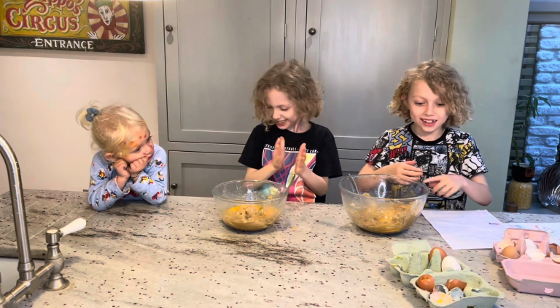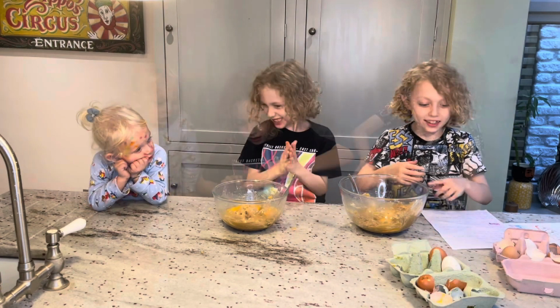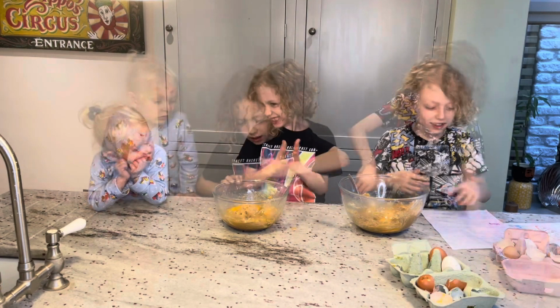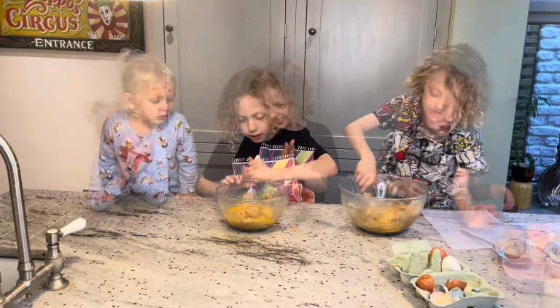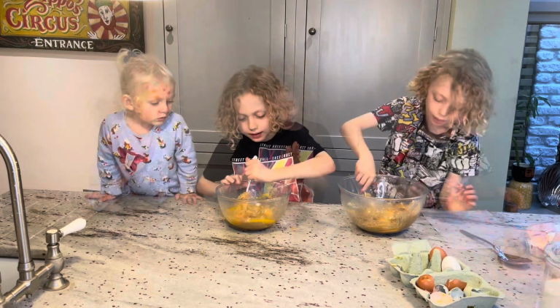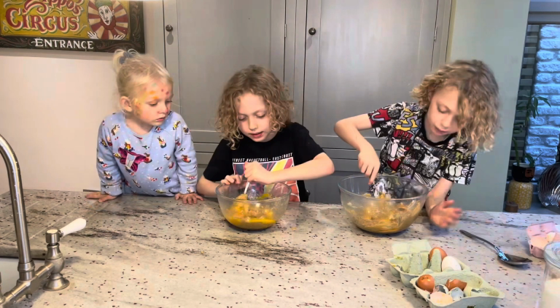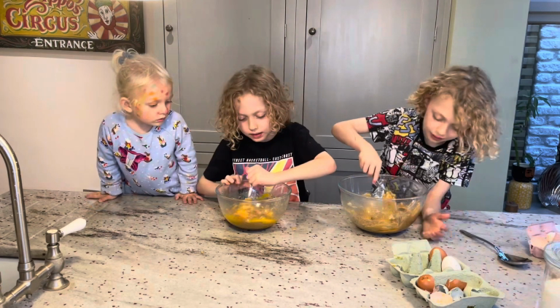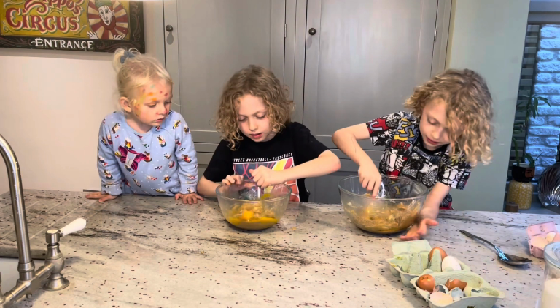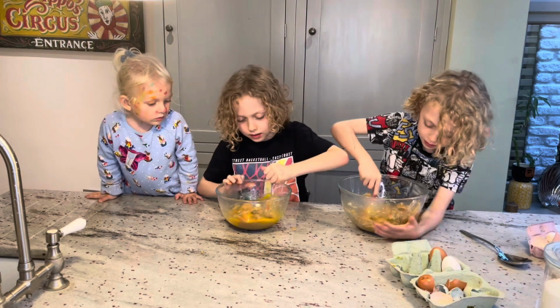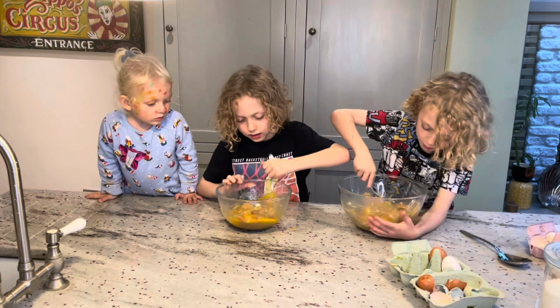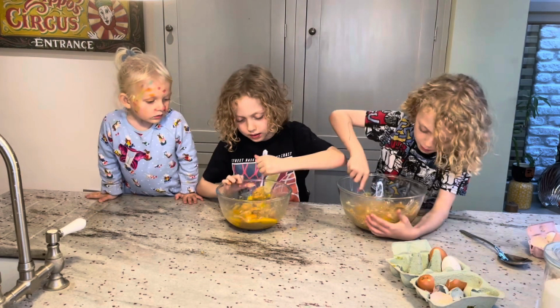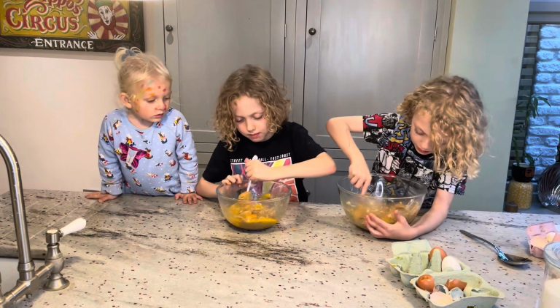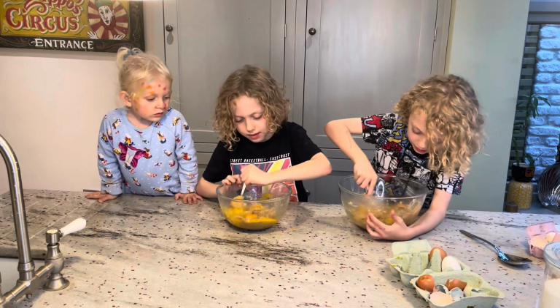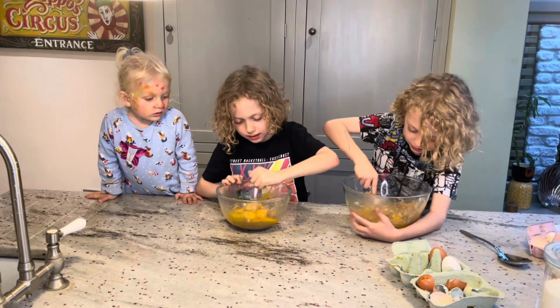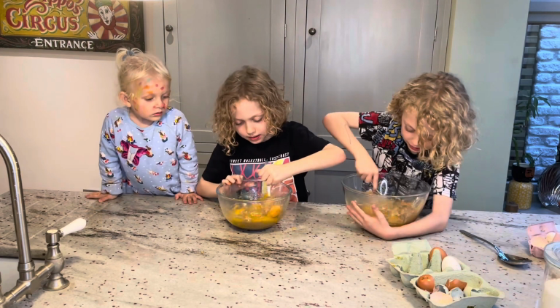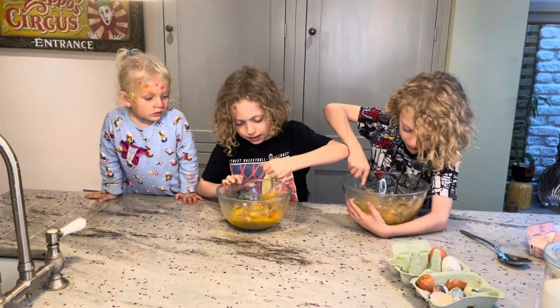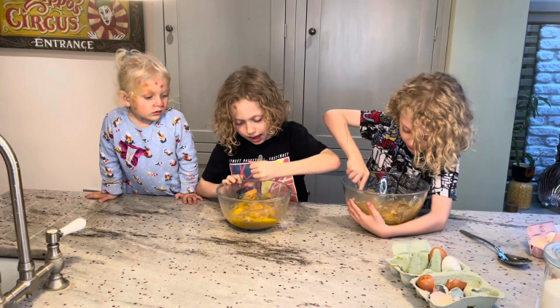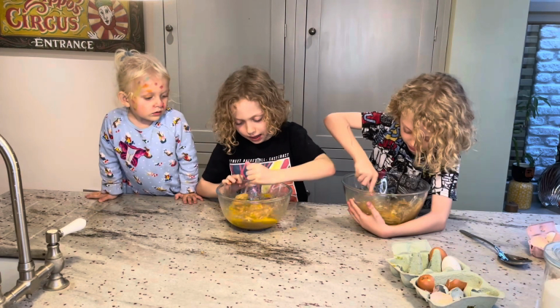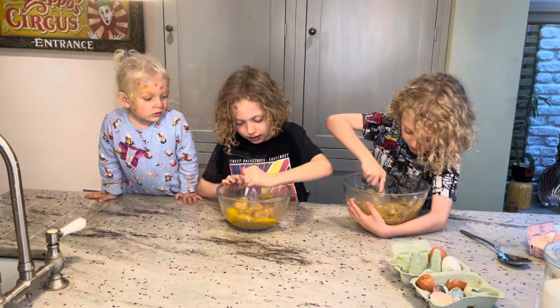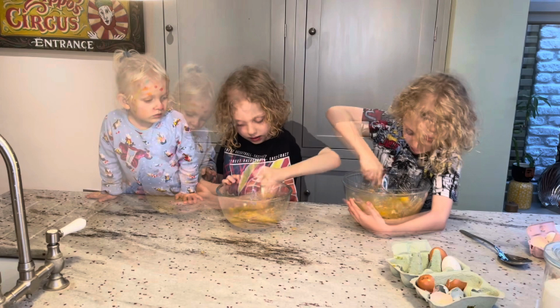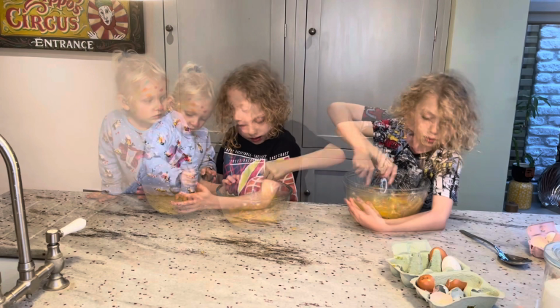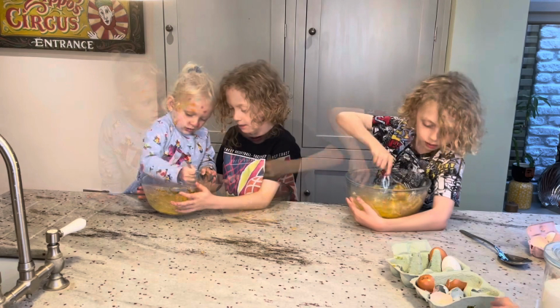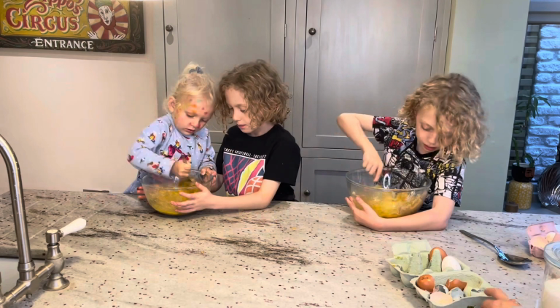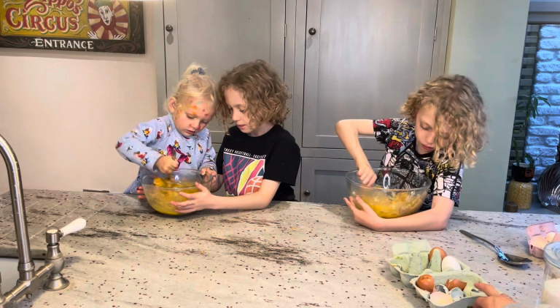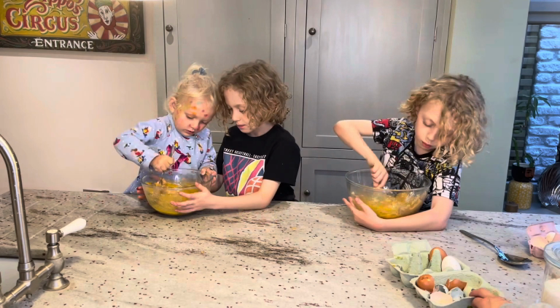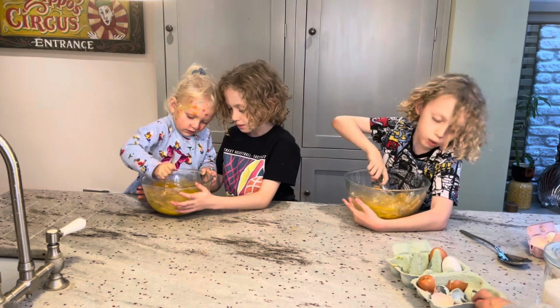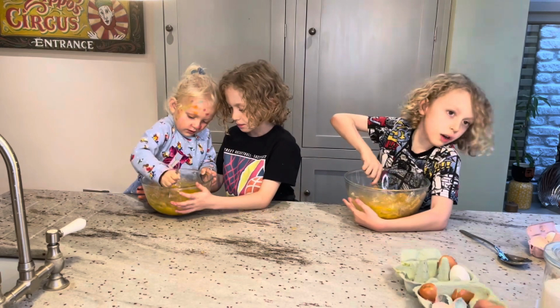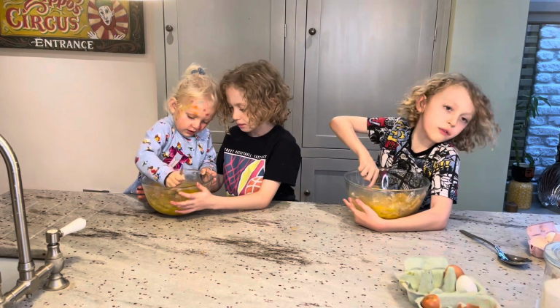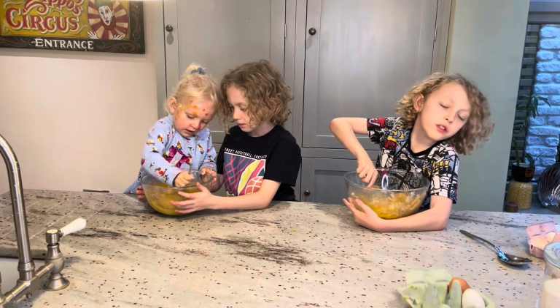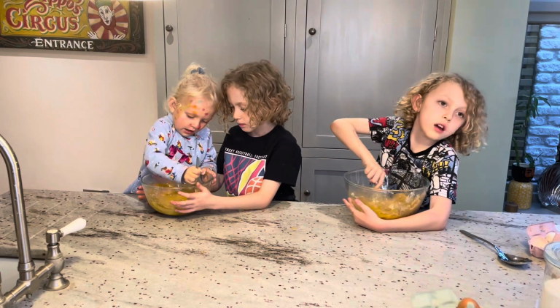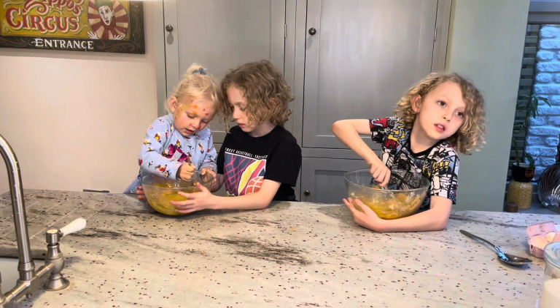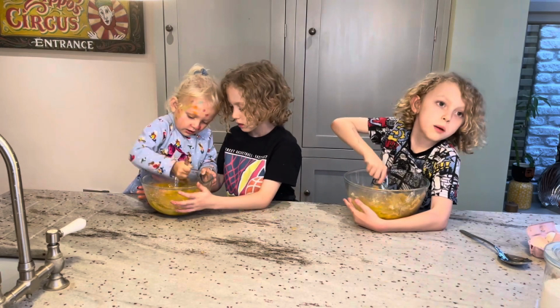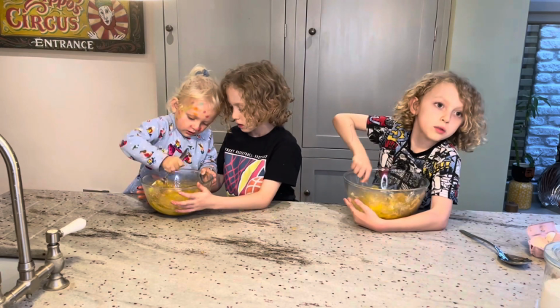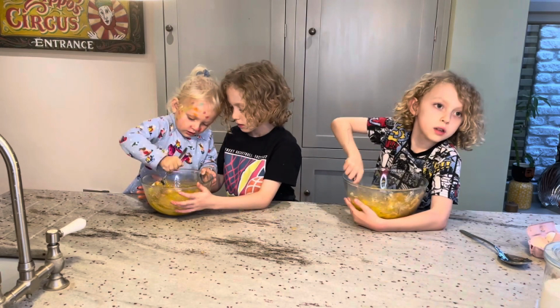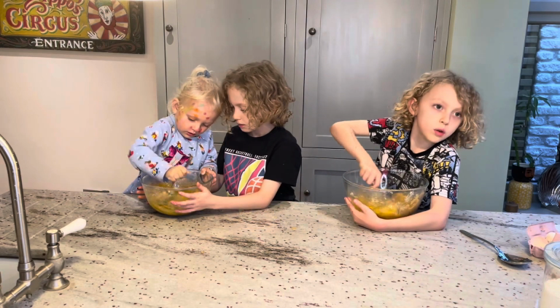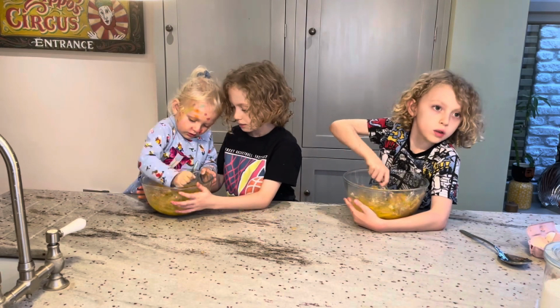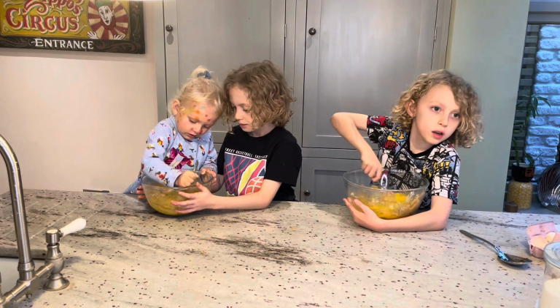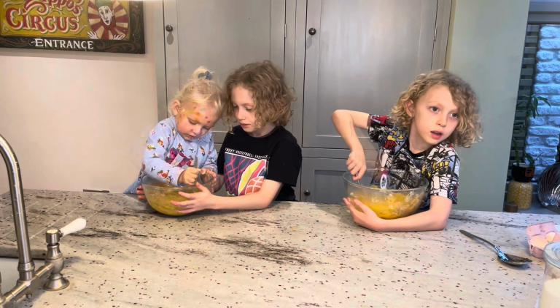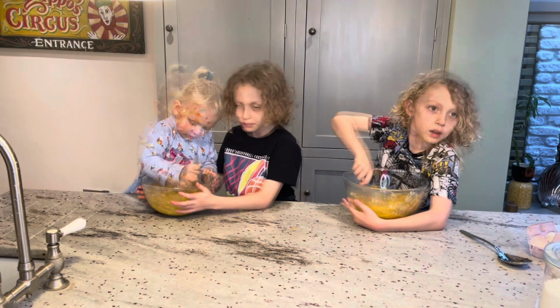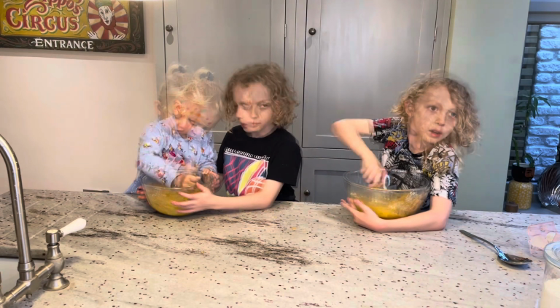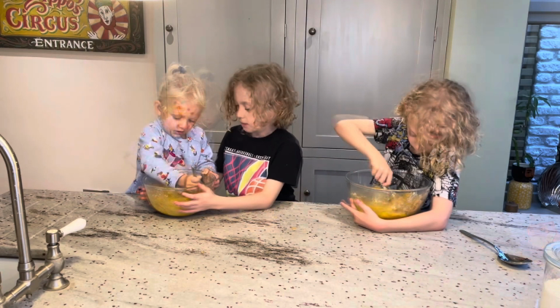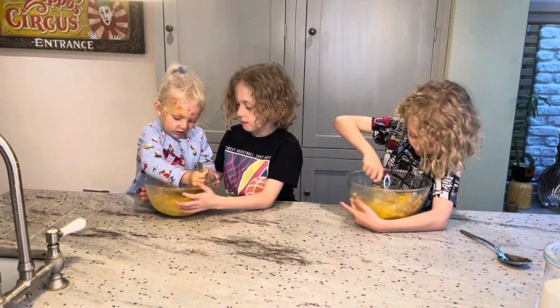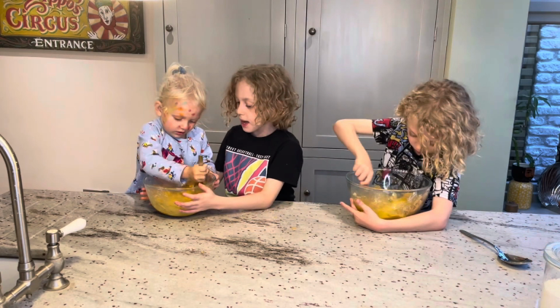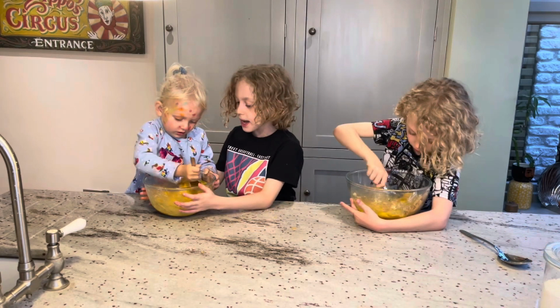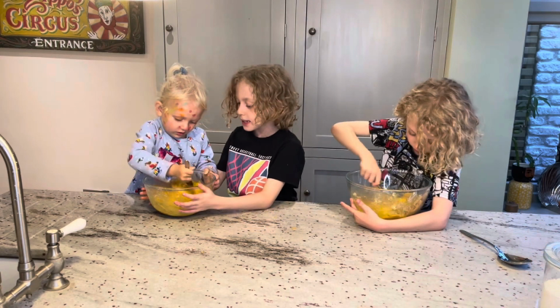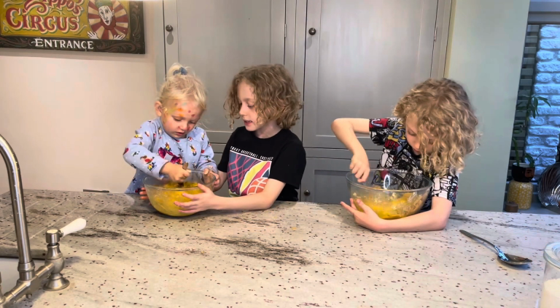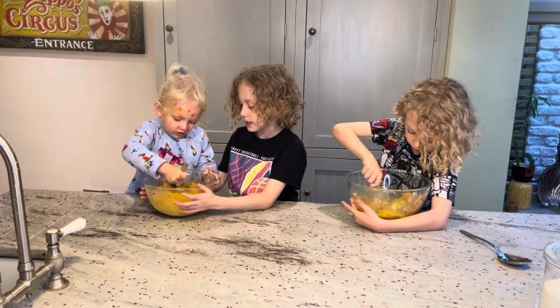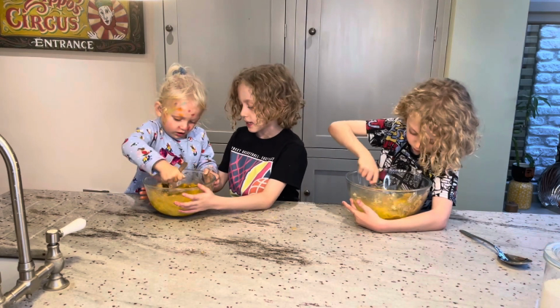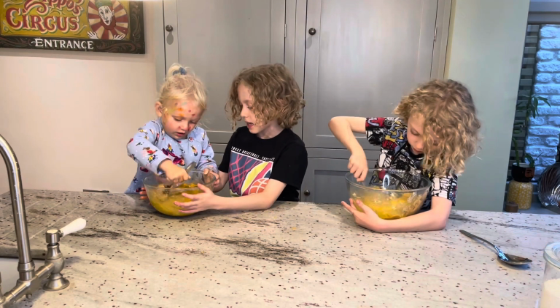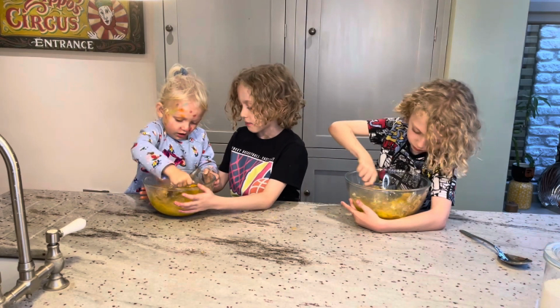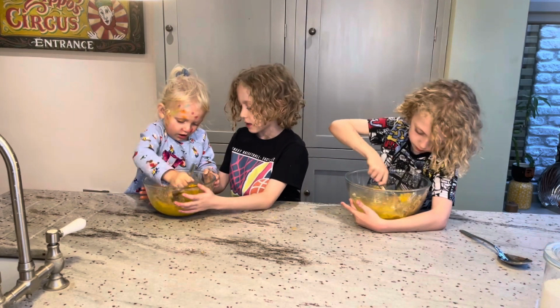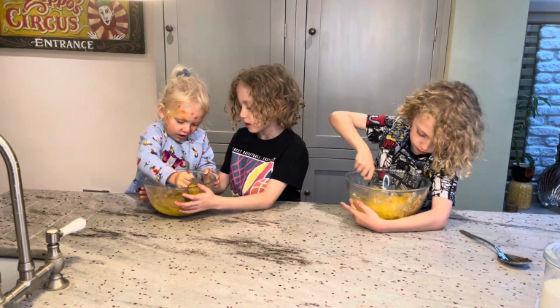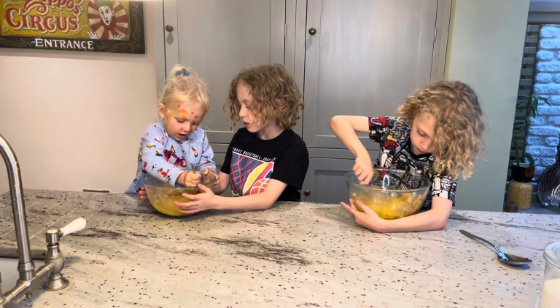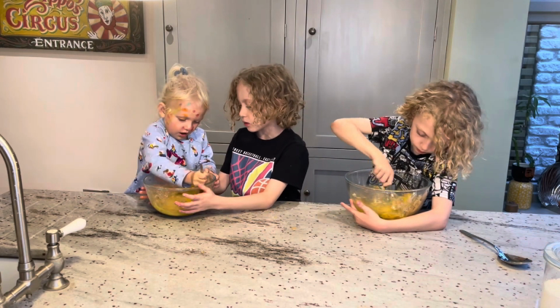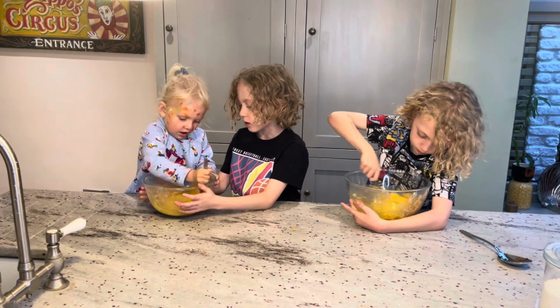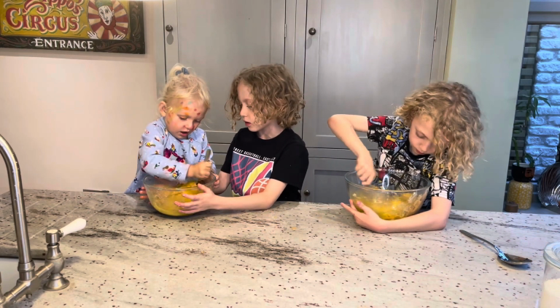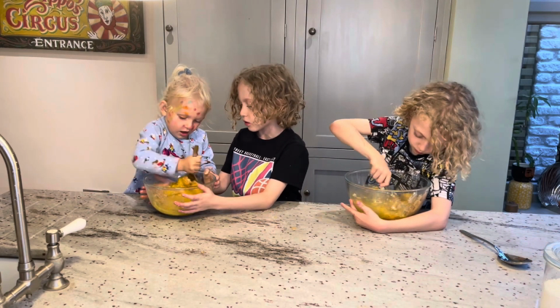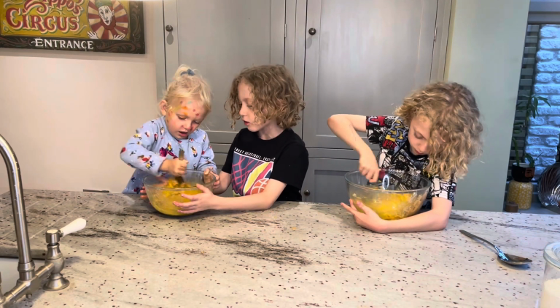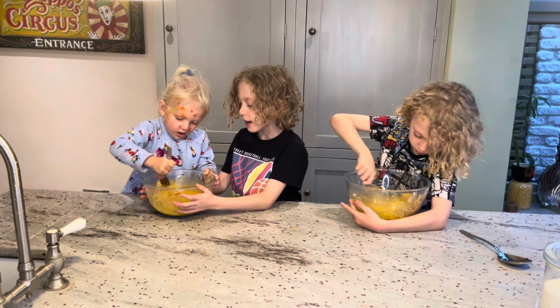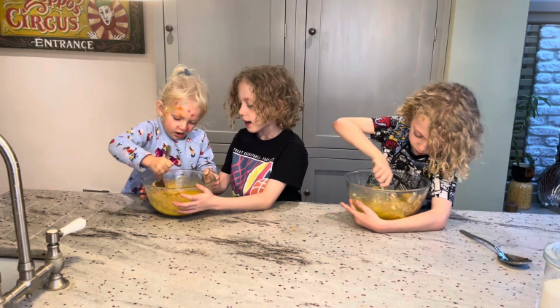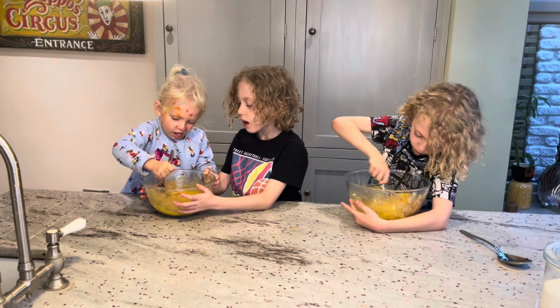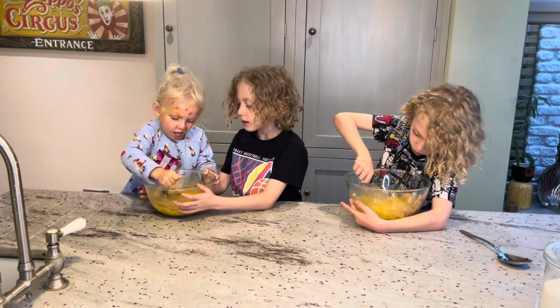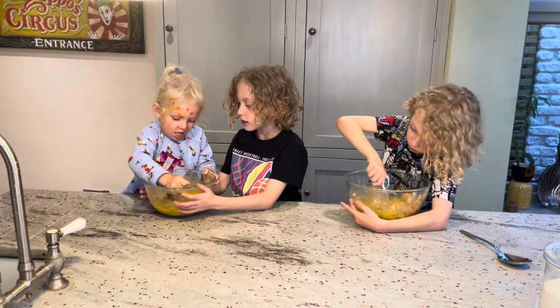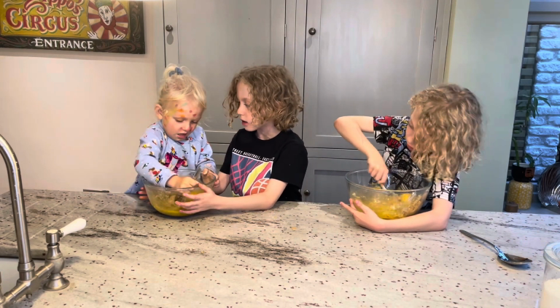Now we need to mix the eggs. I've got one of a double here. That's amazing! You're doing great, aren't you?